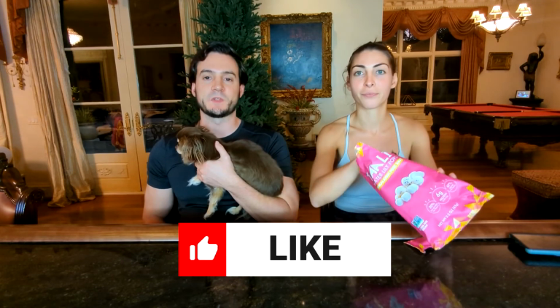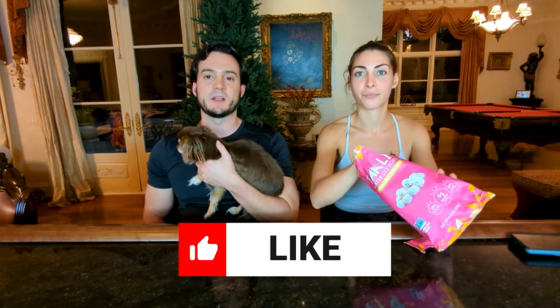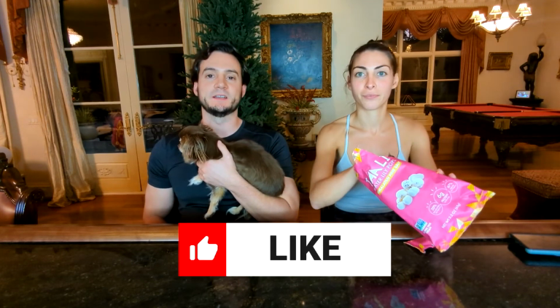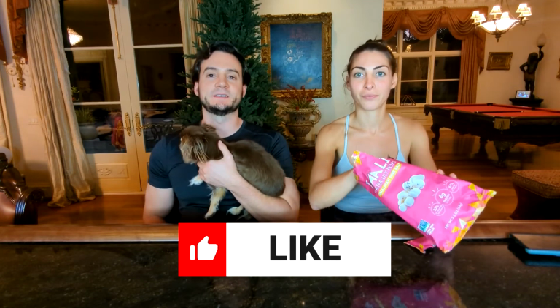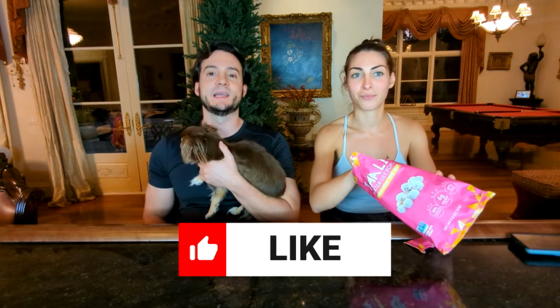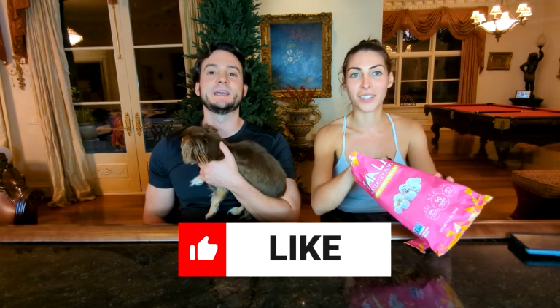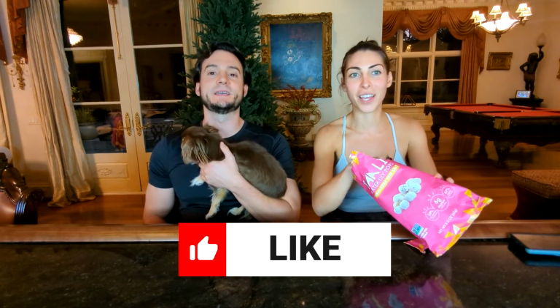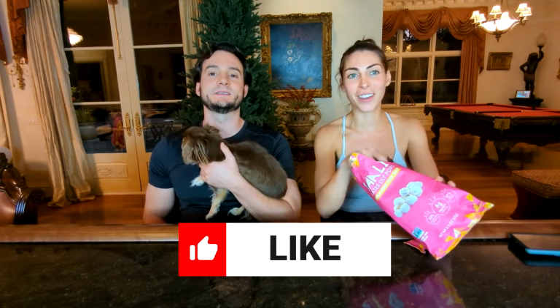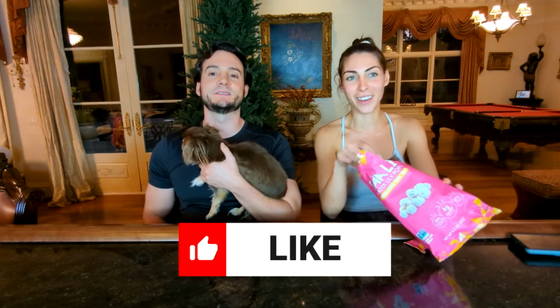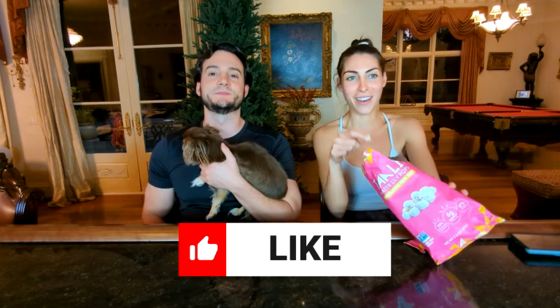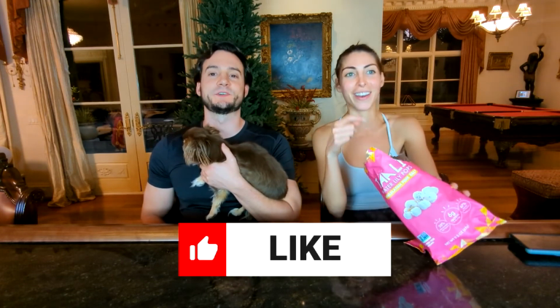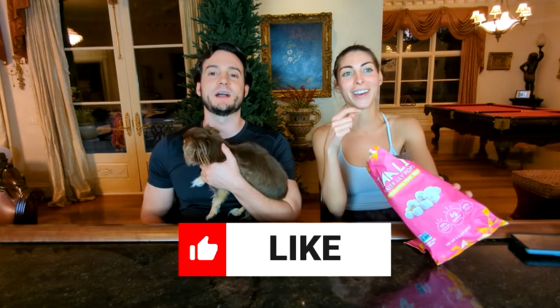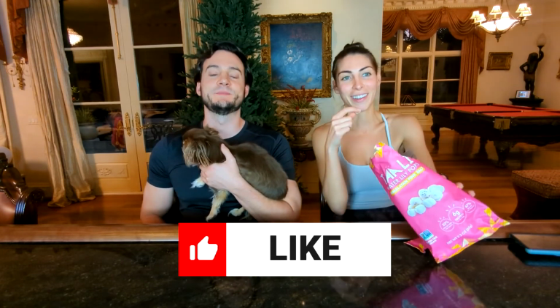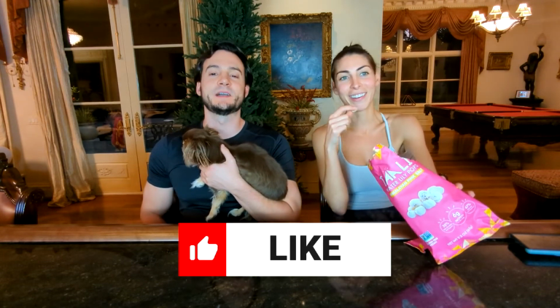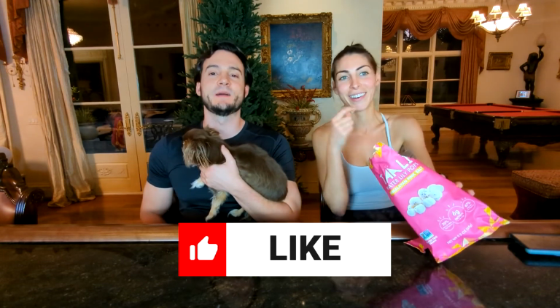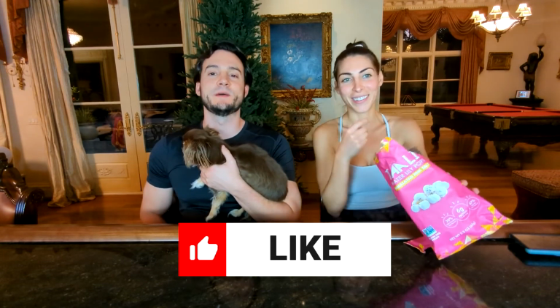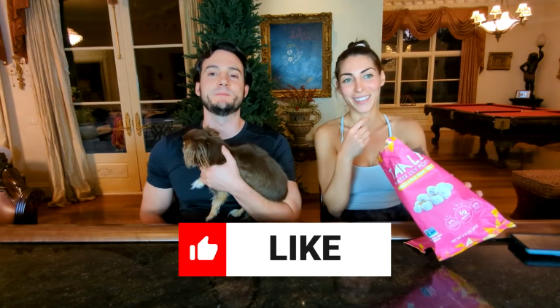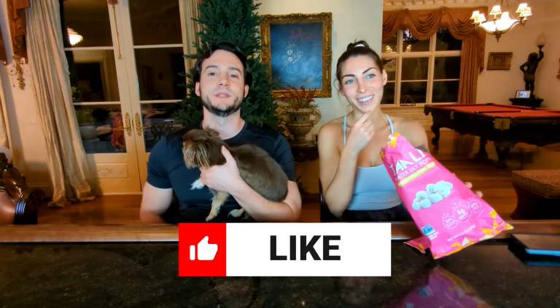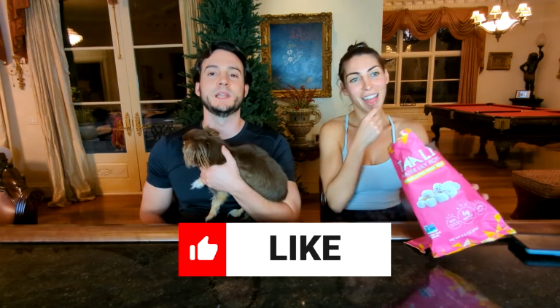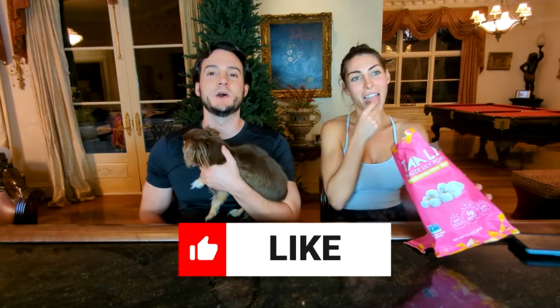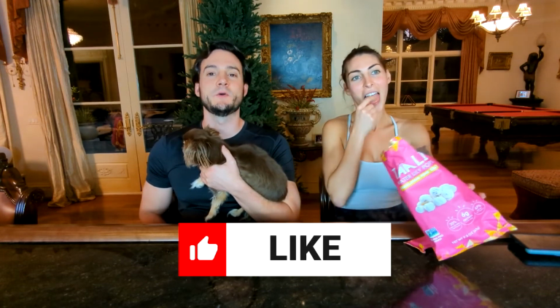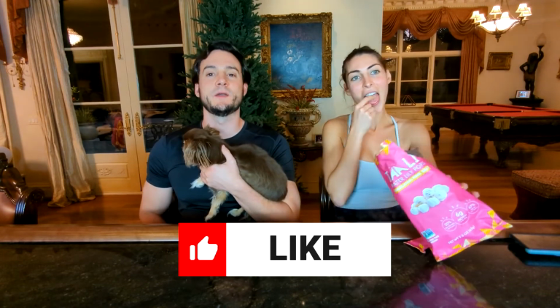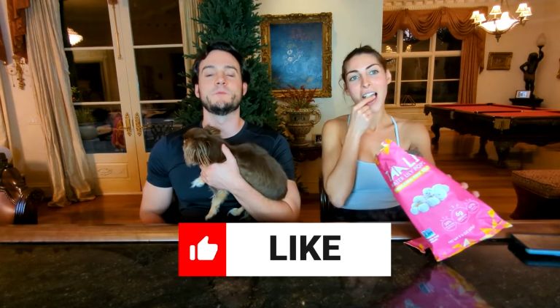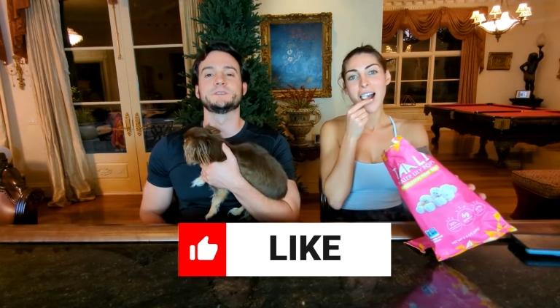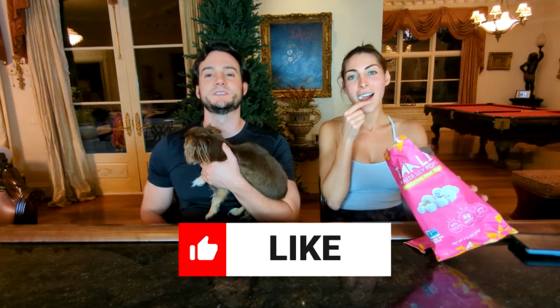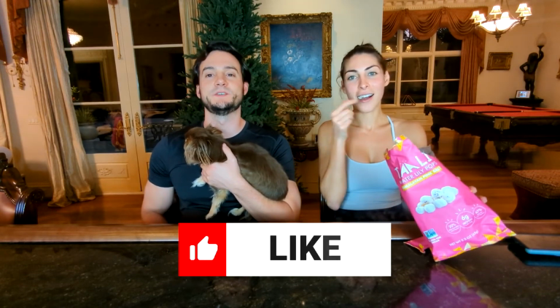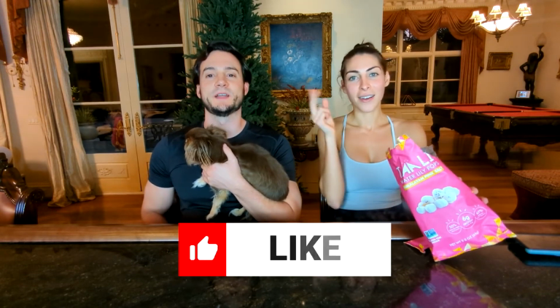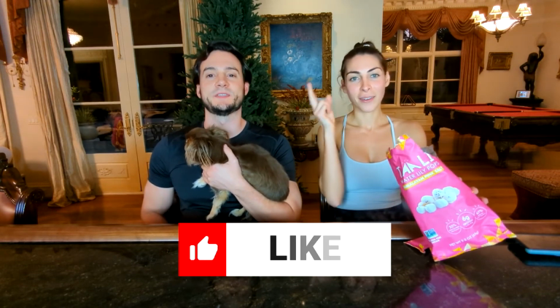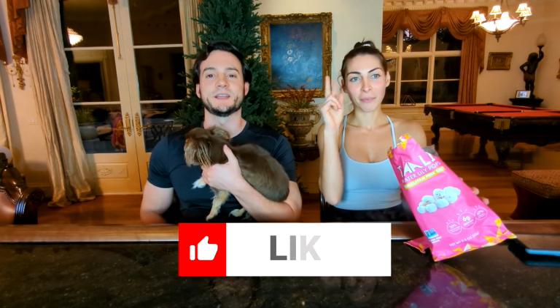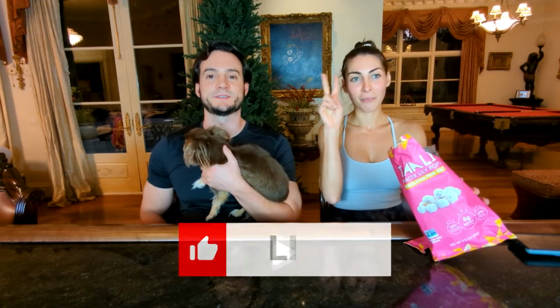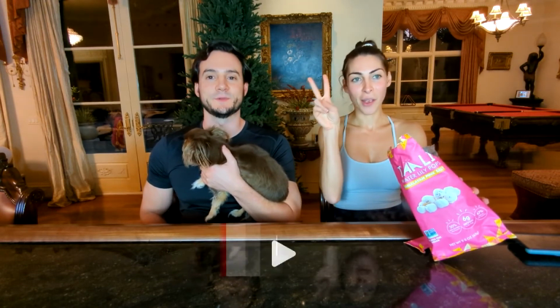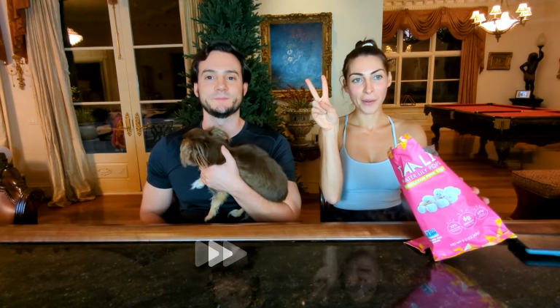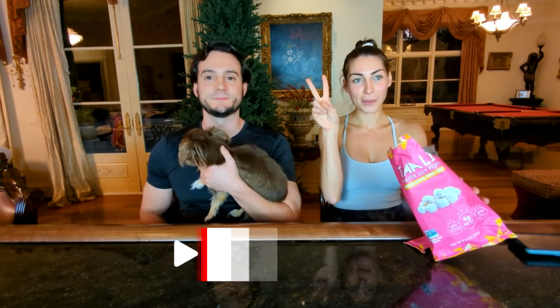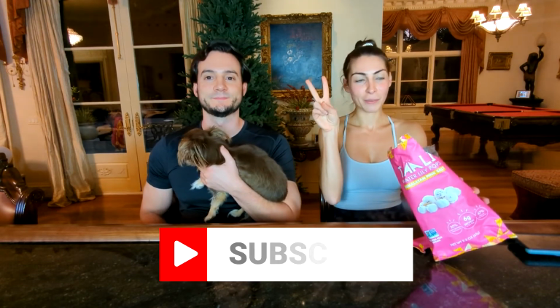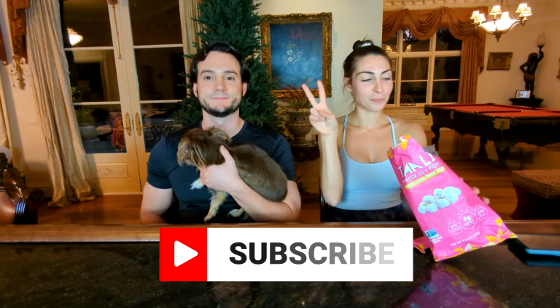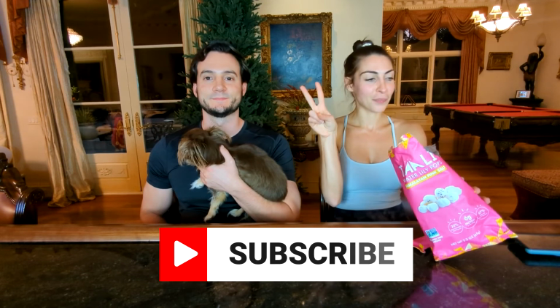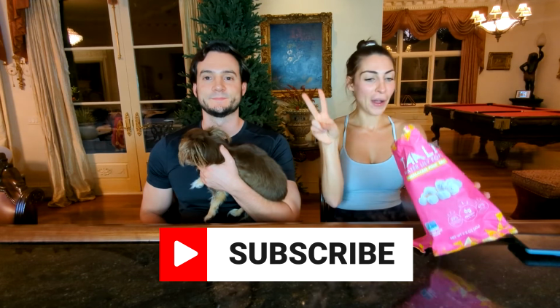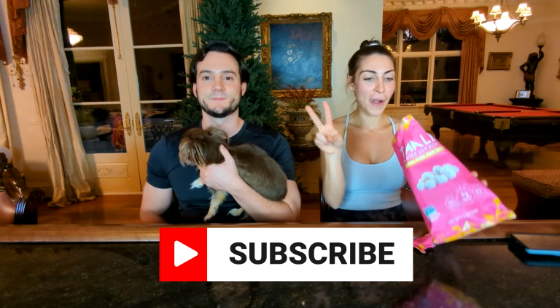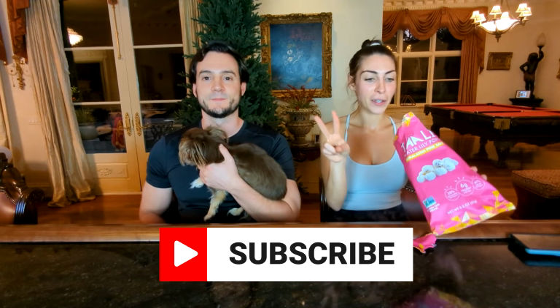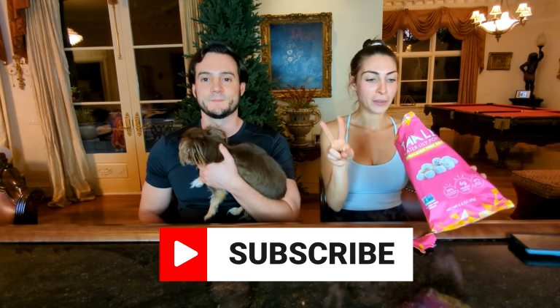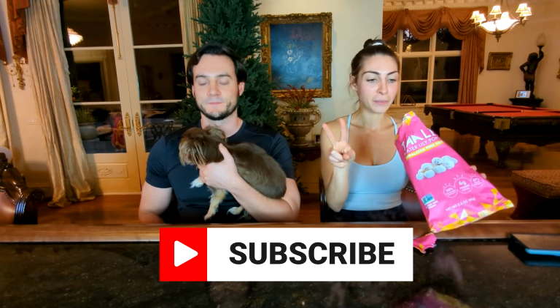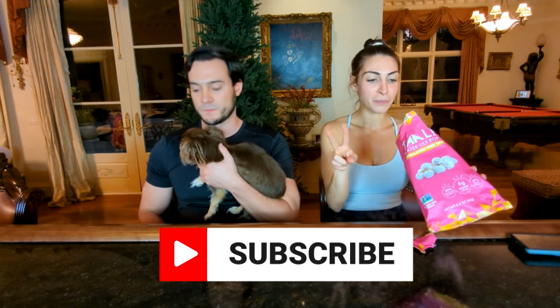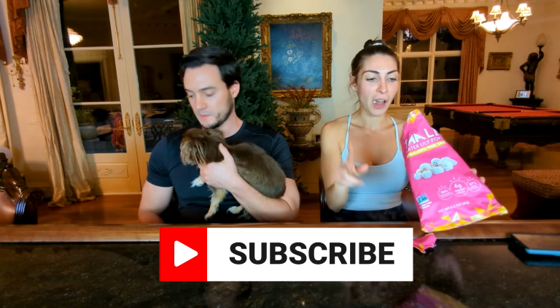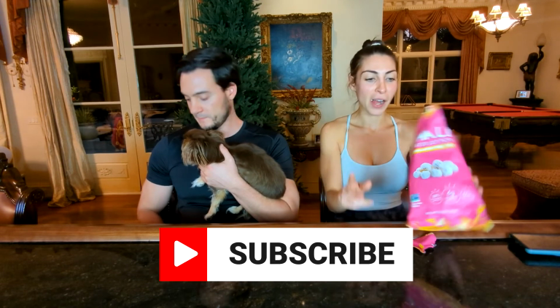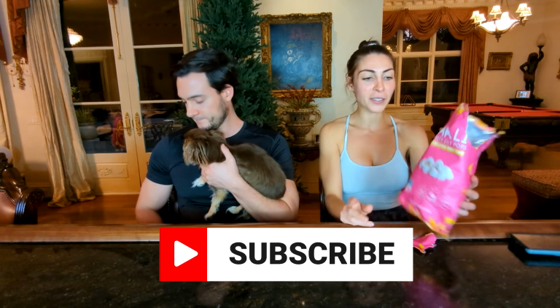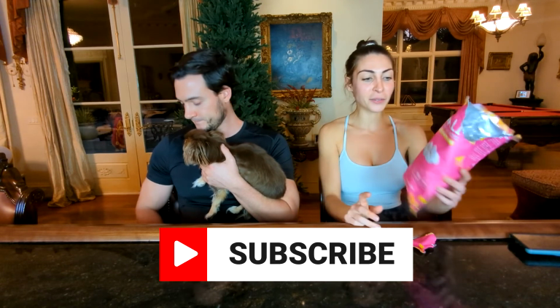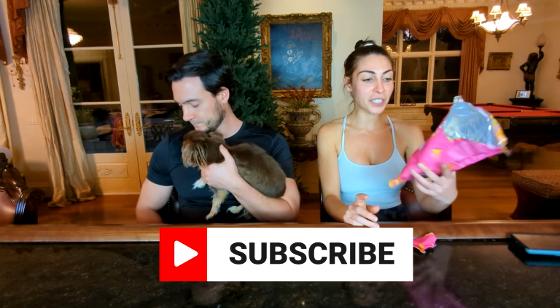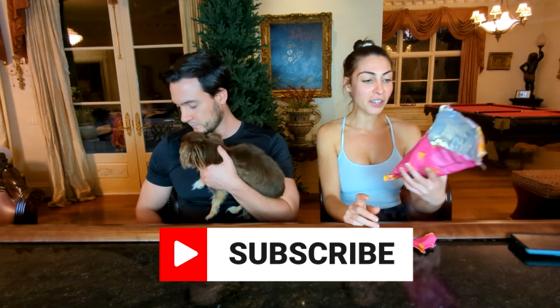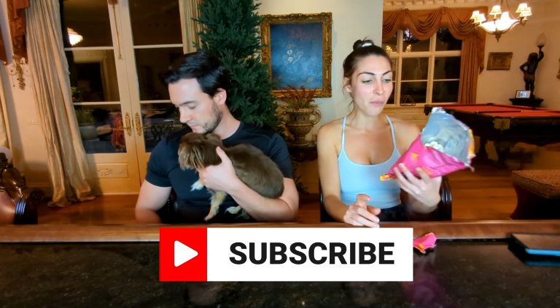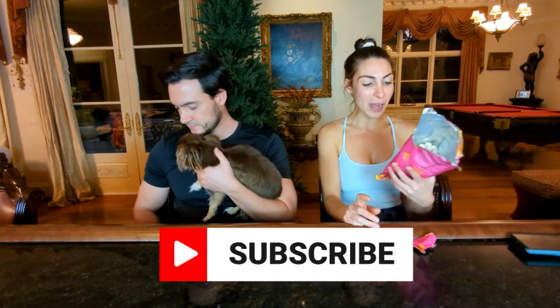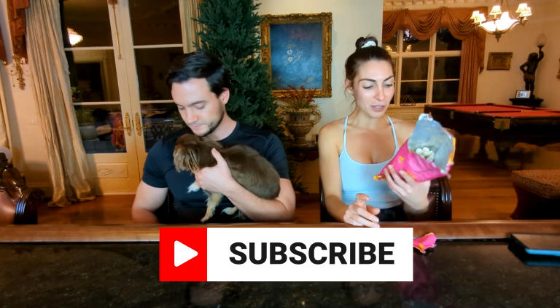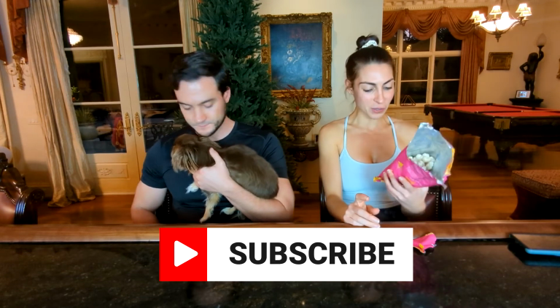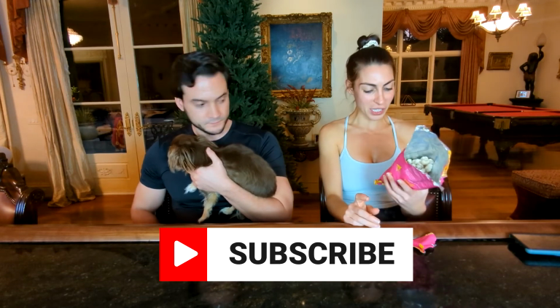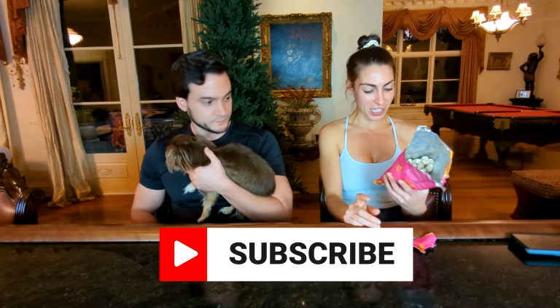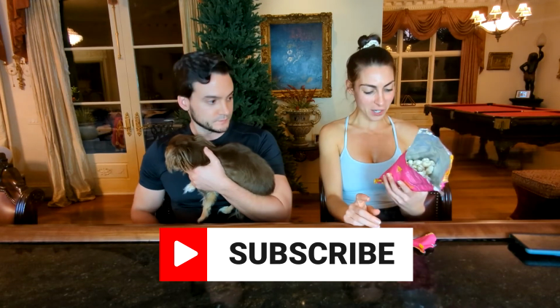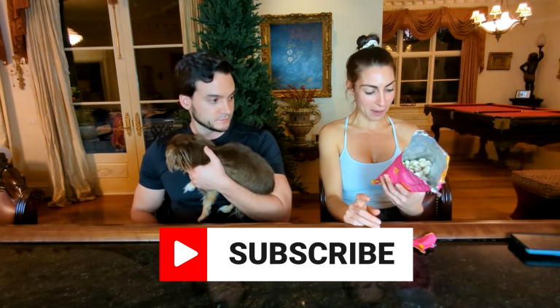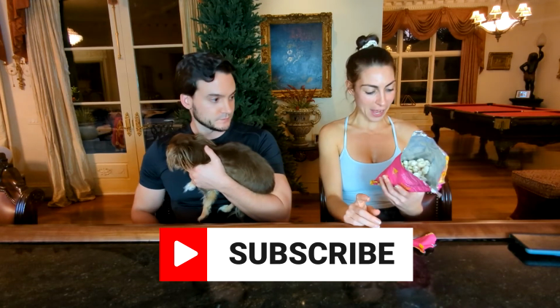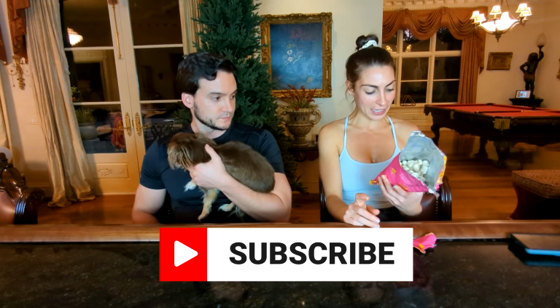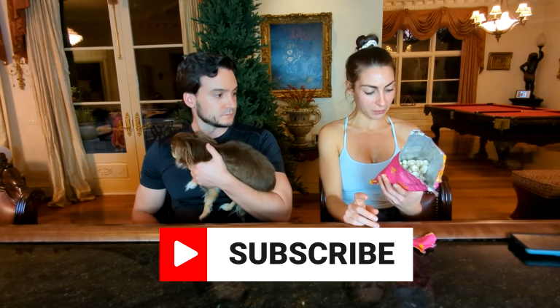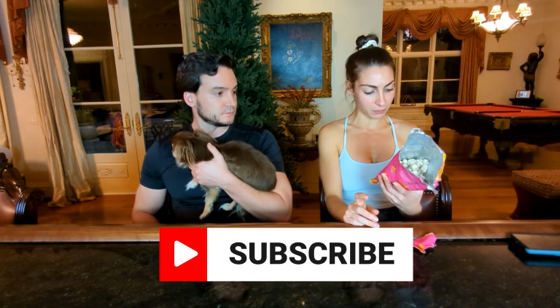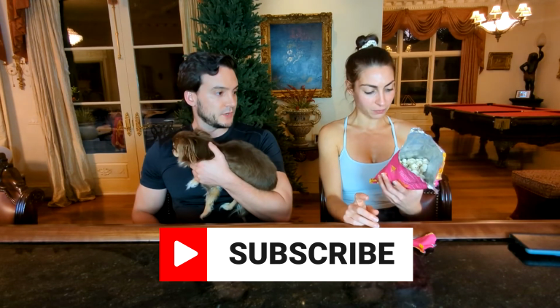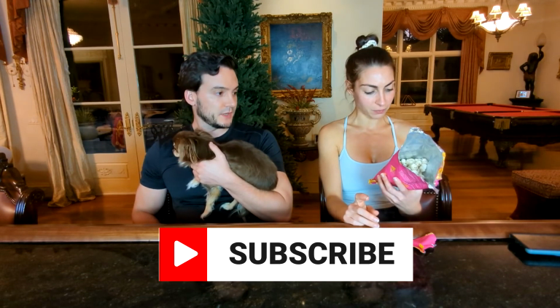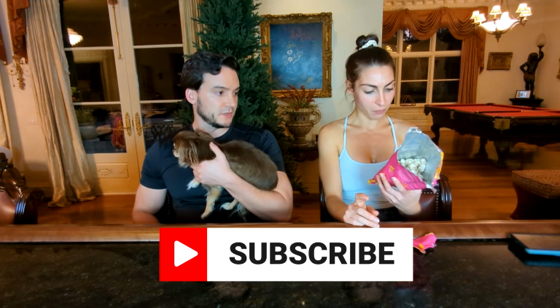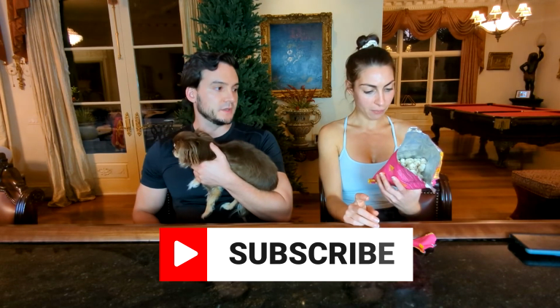All right guys, like, subscribe, comment below, and we'll see you at the next one. I don't think... why do you think these are bad? They're not good.